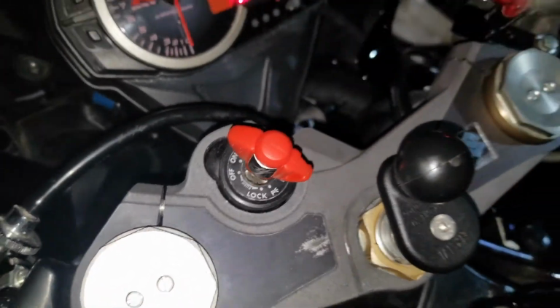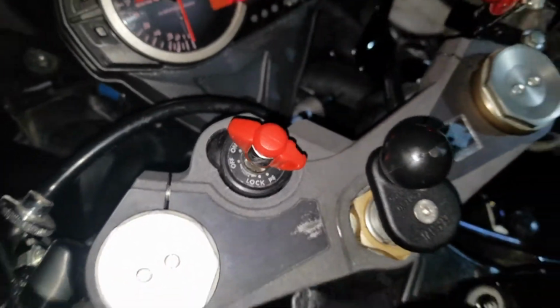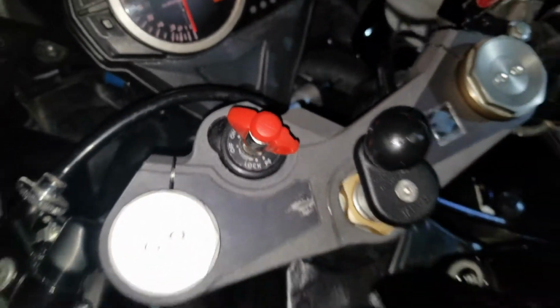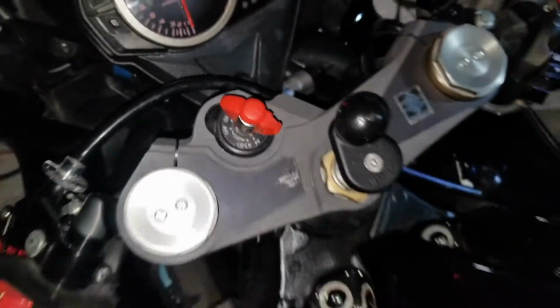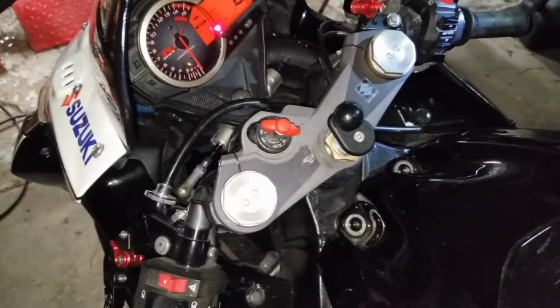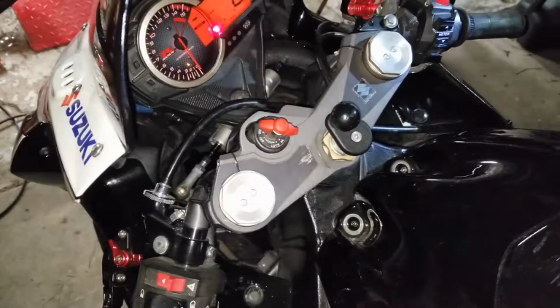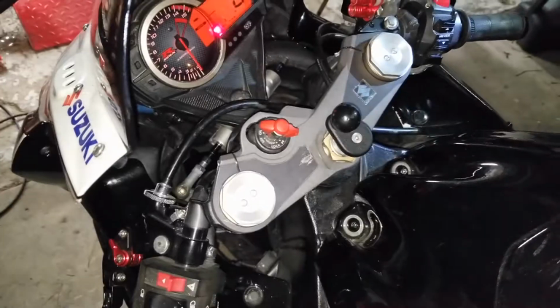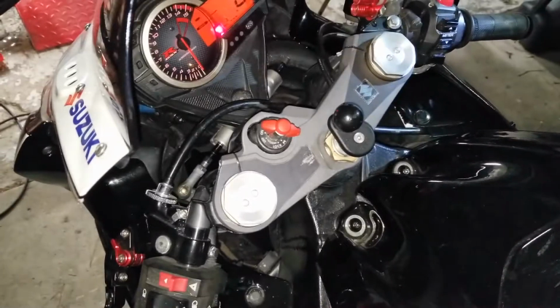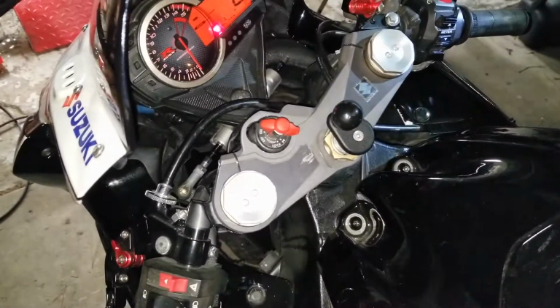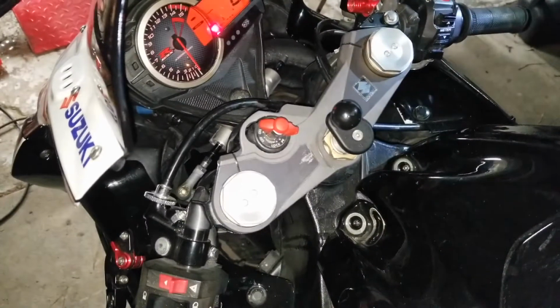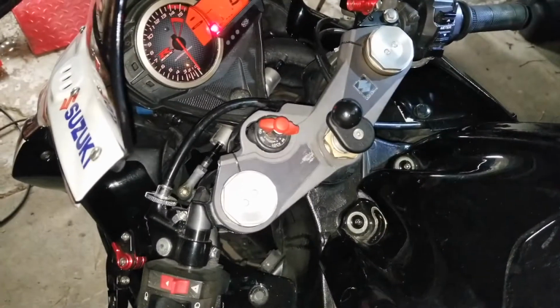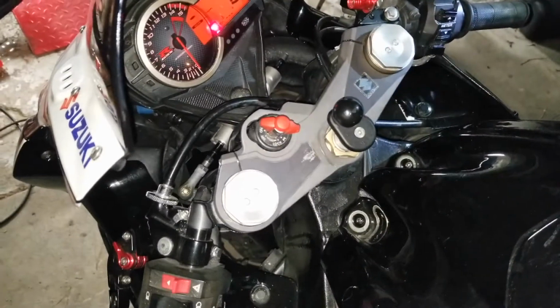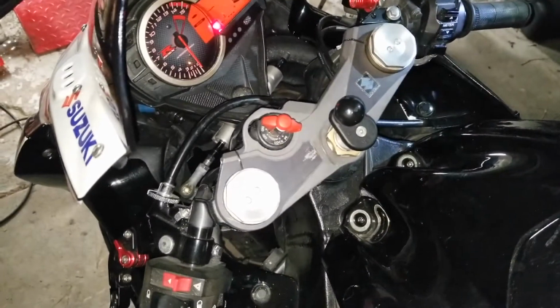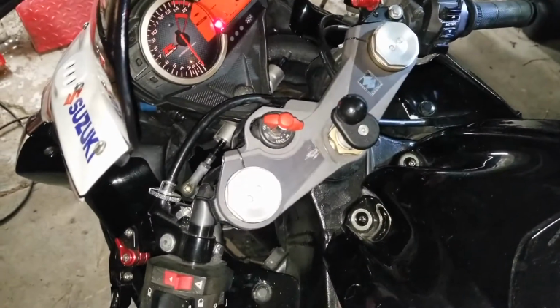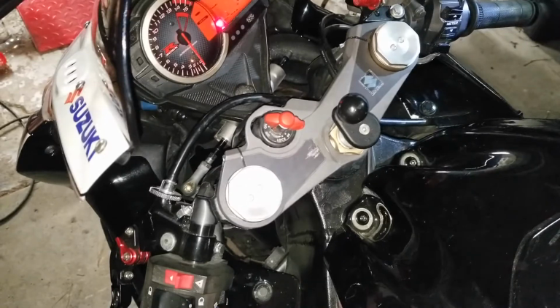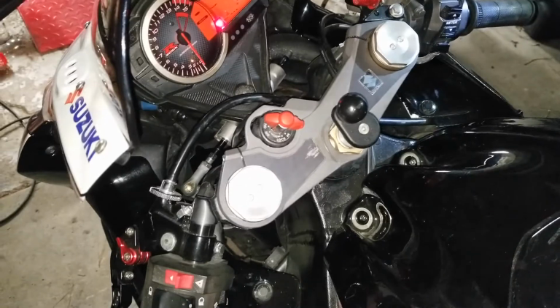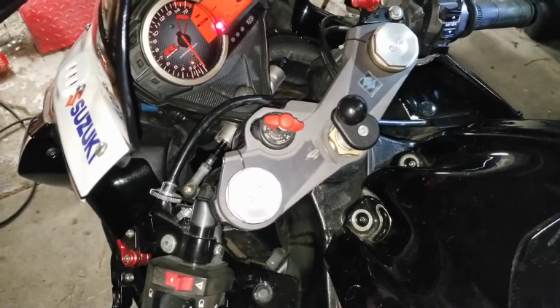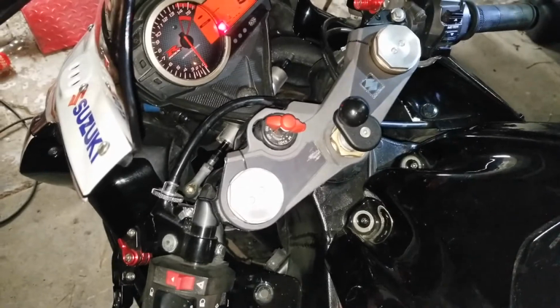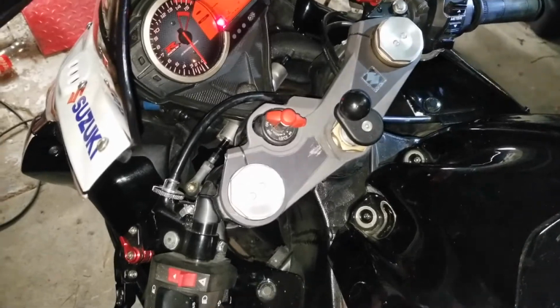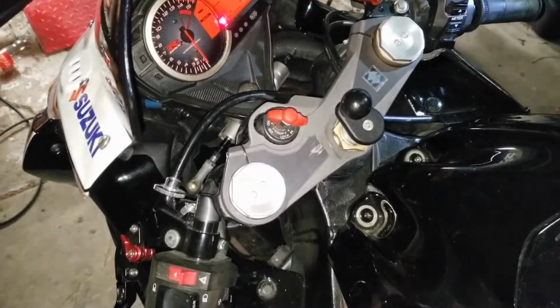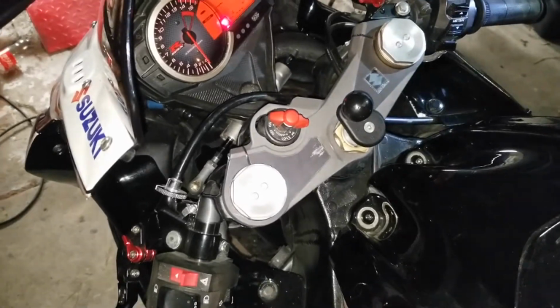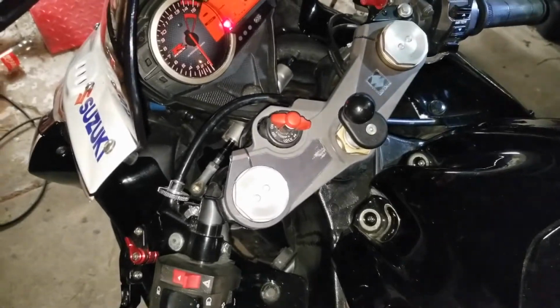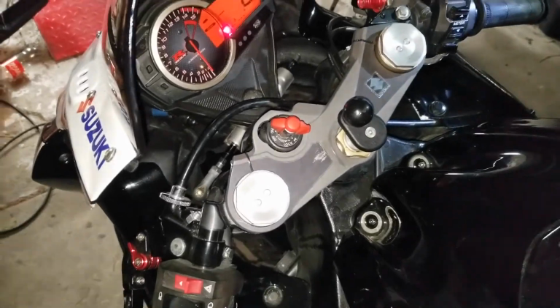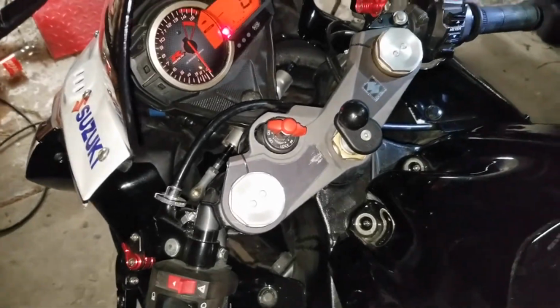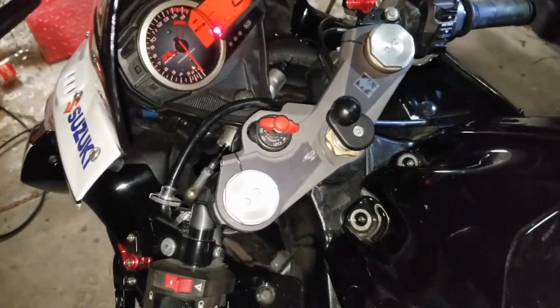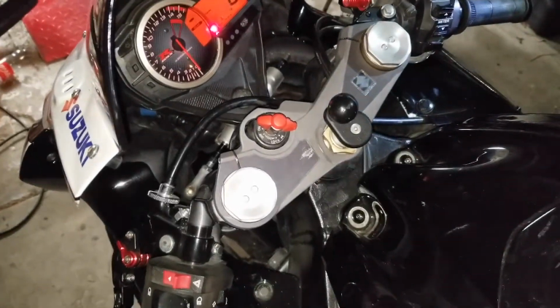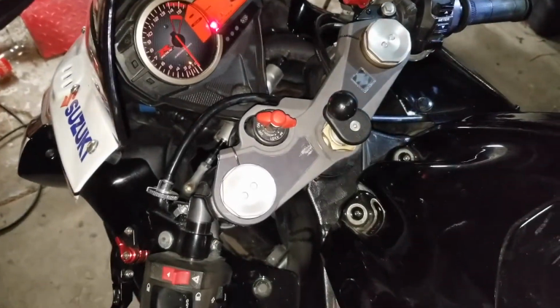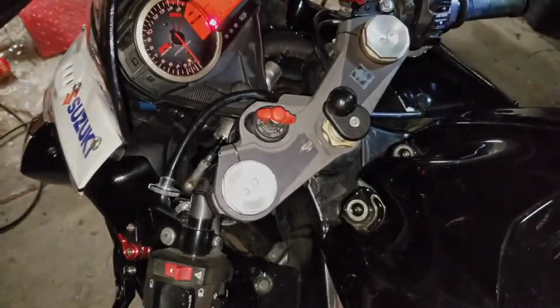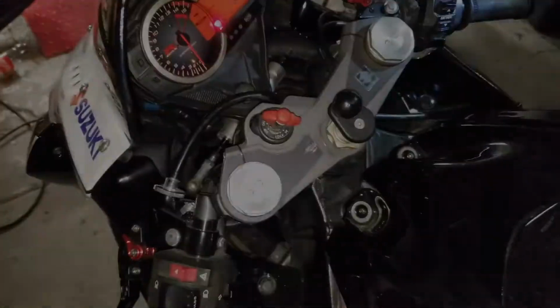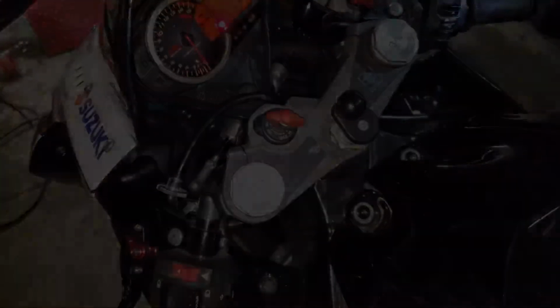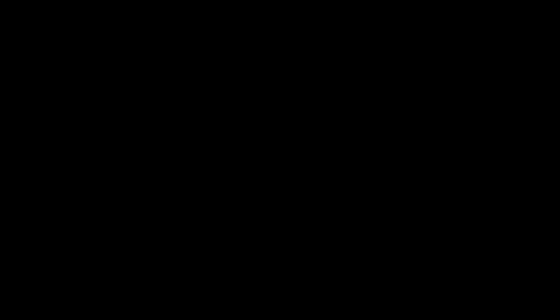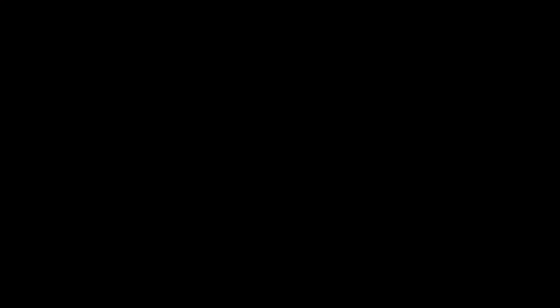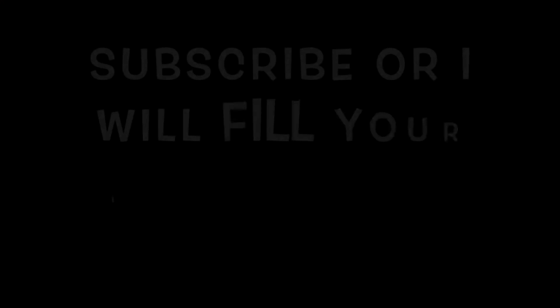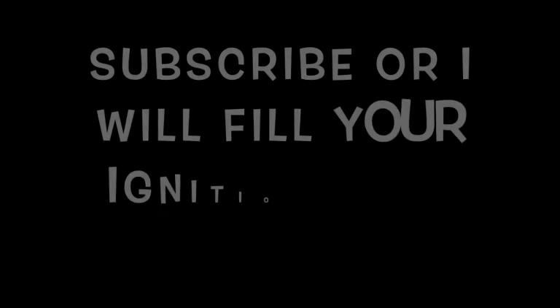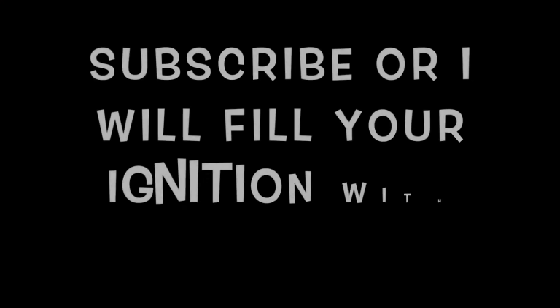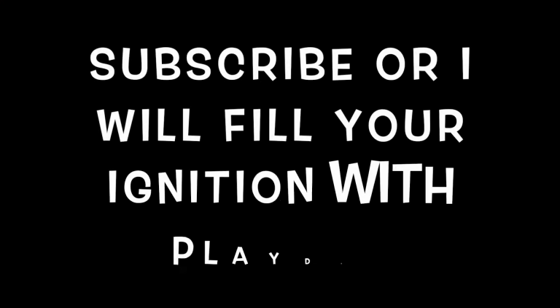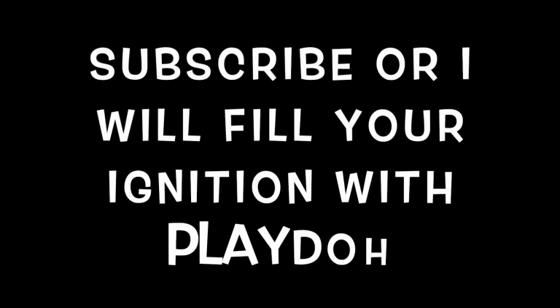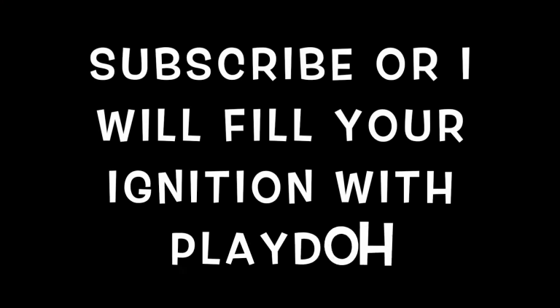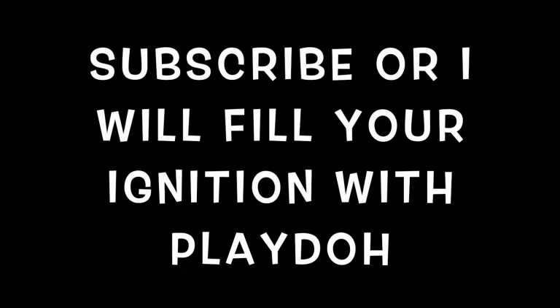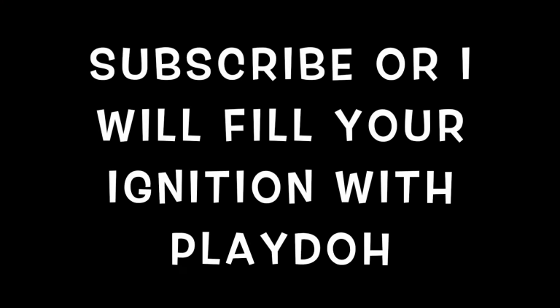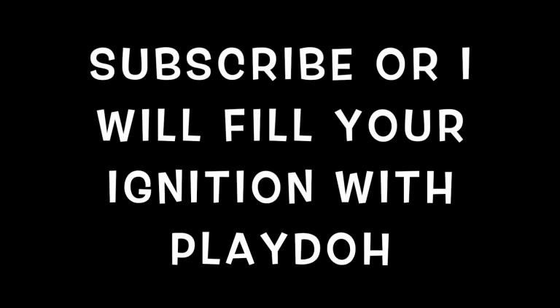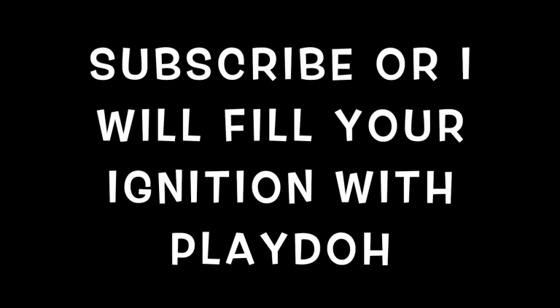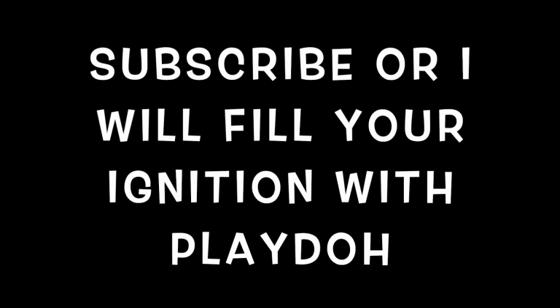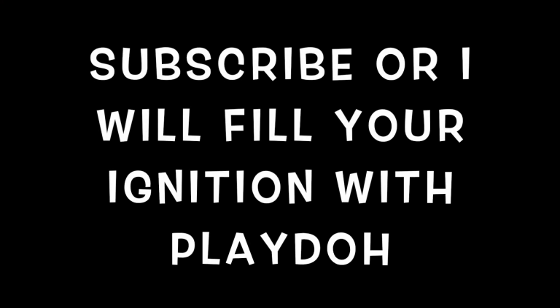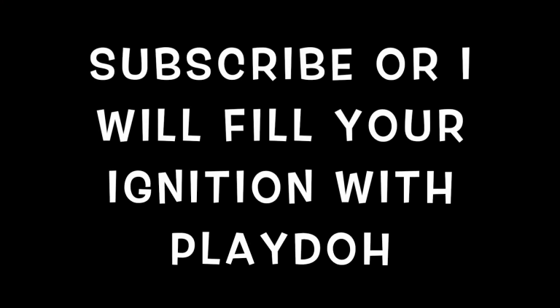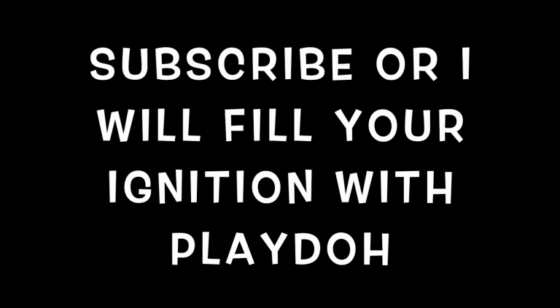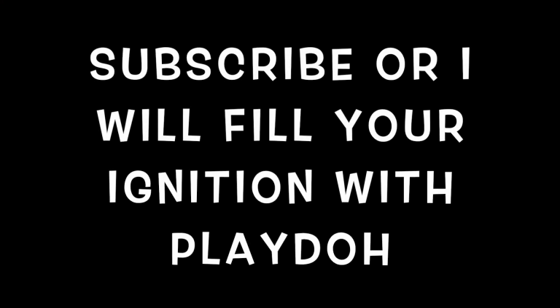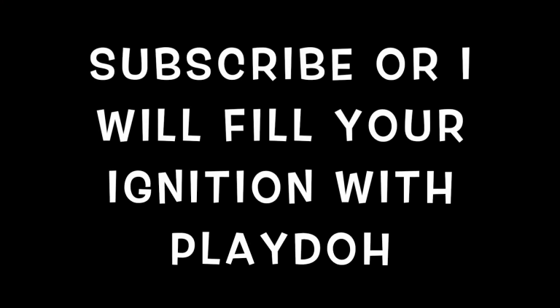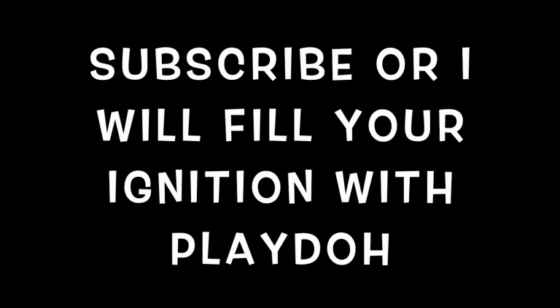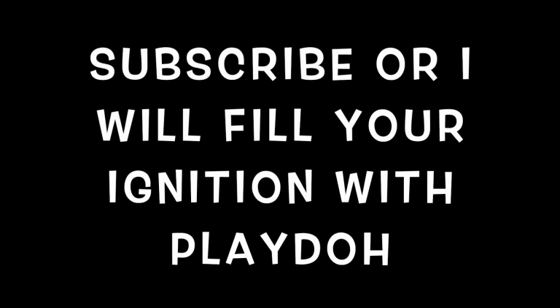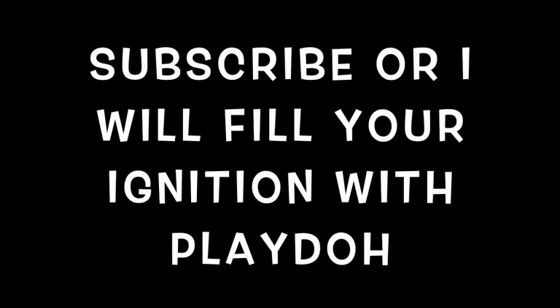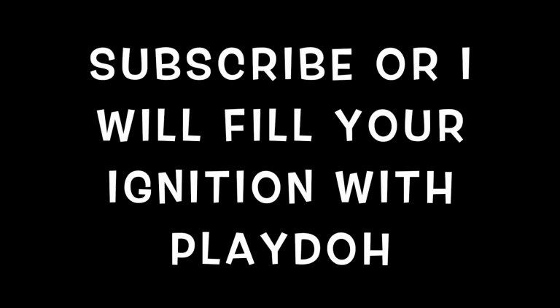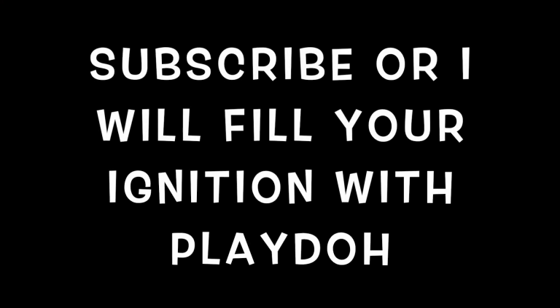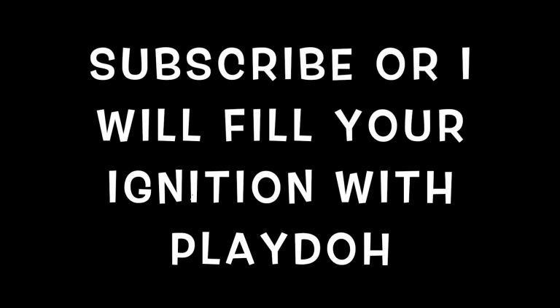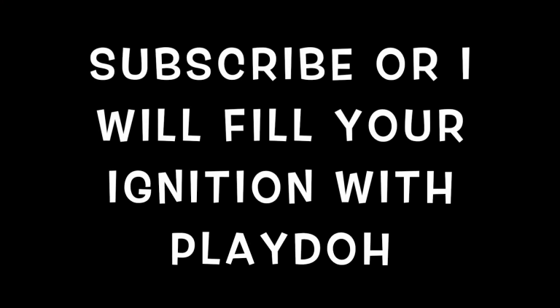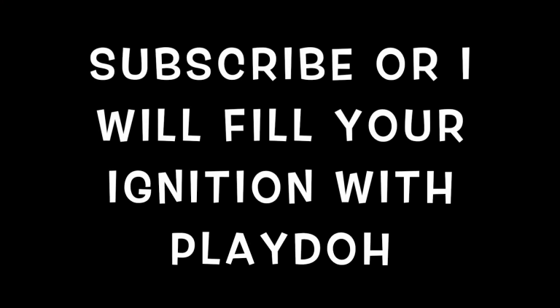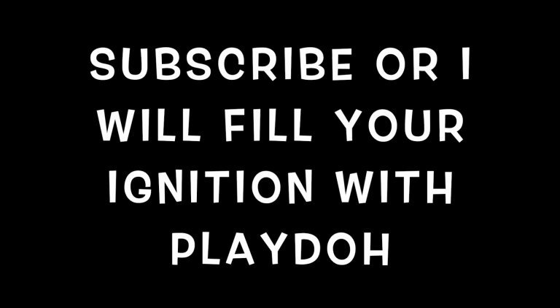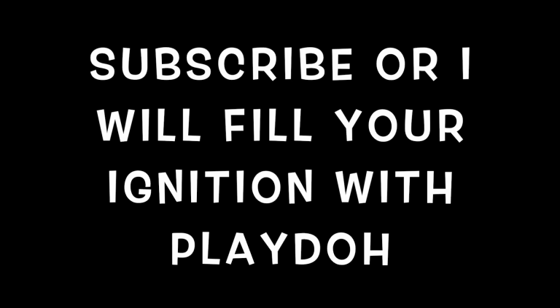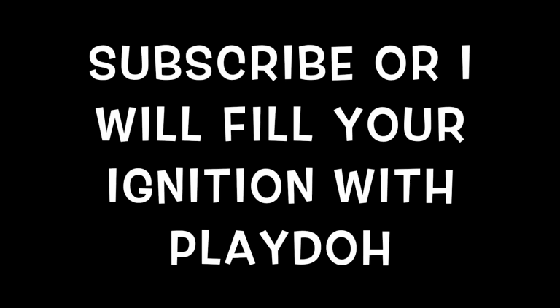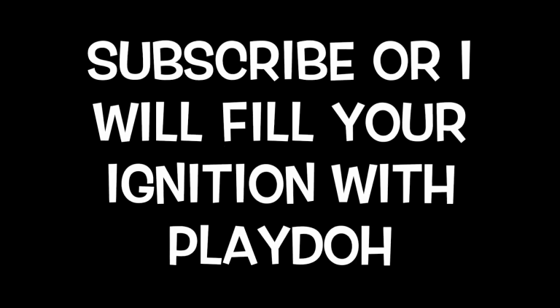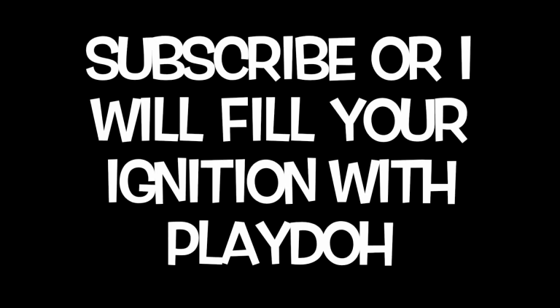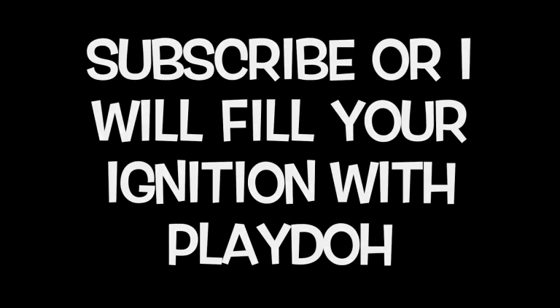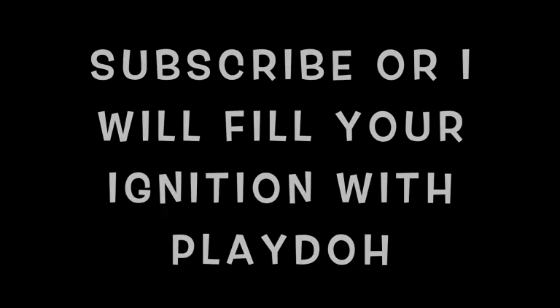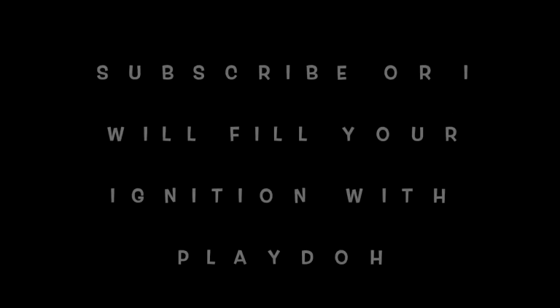If this helps, like and subscribe. I'll see you next time!